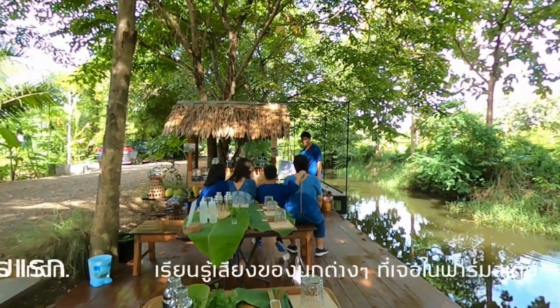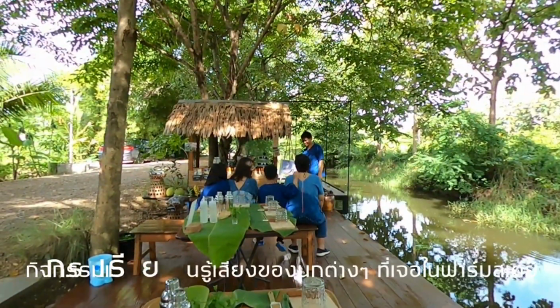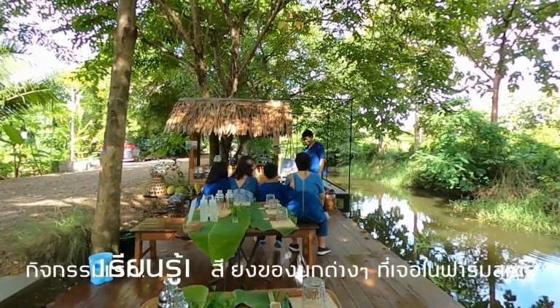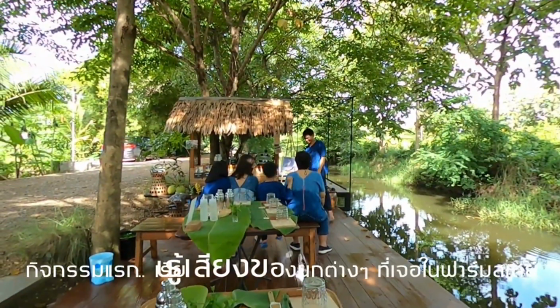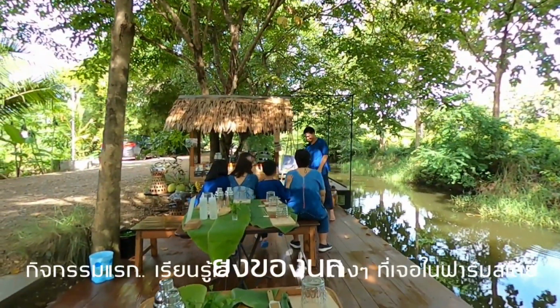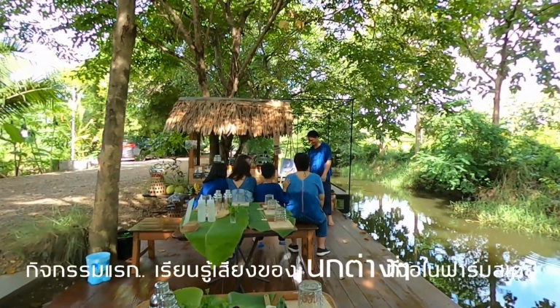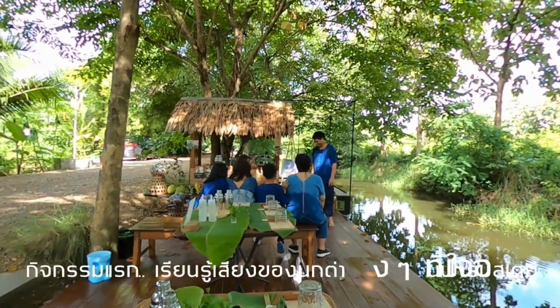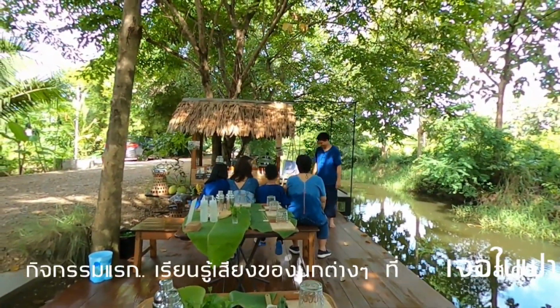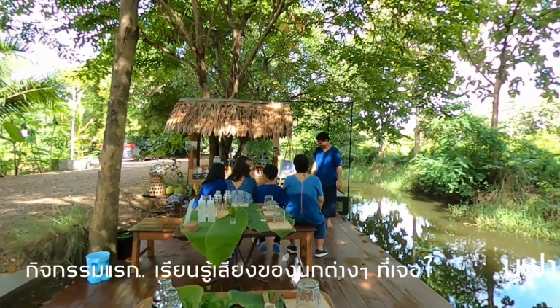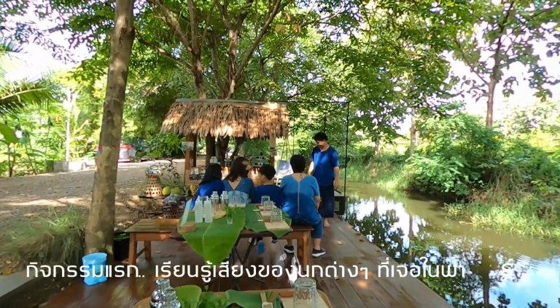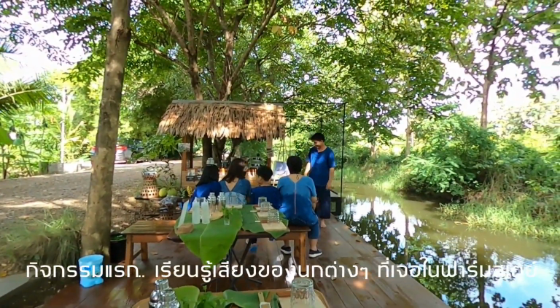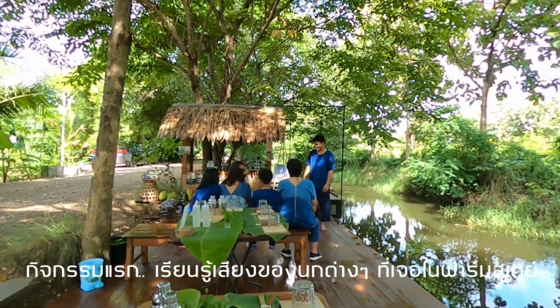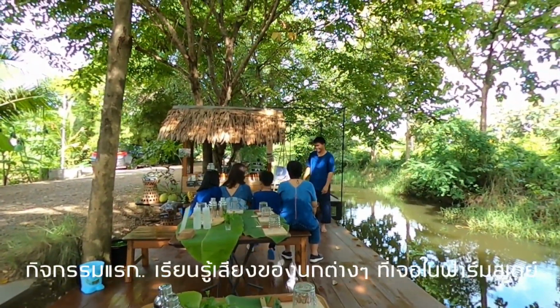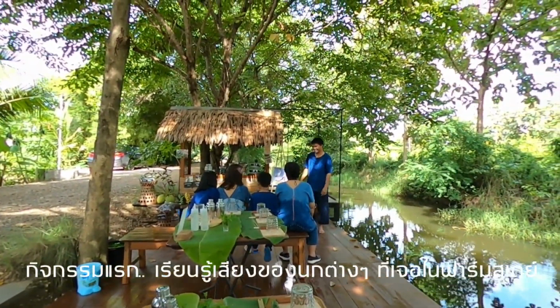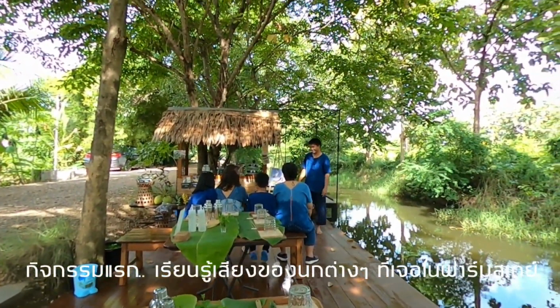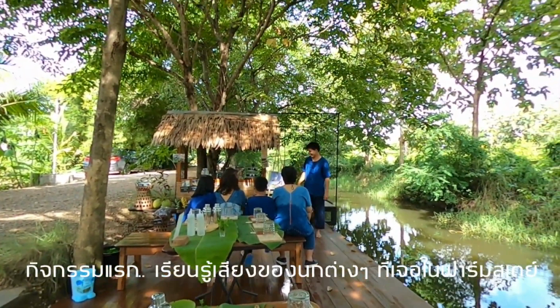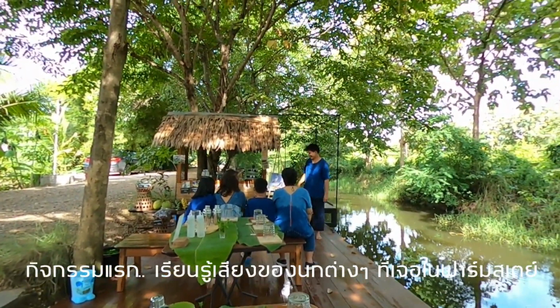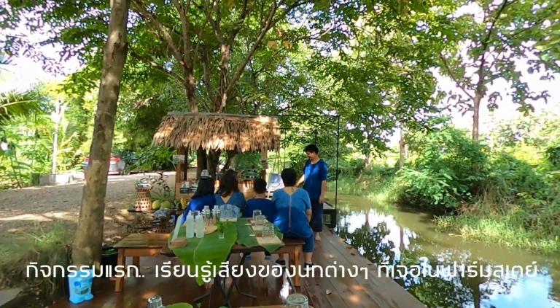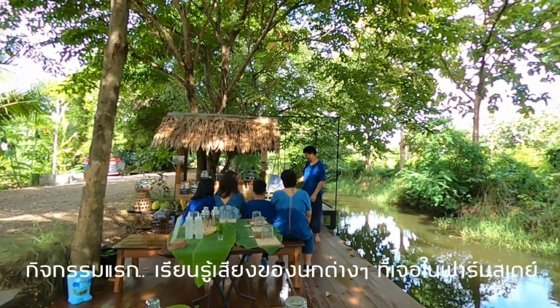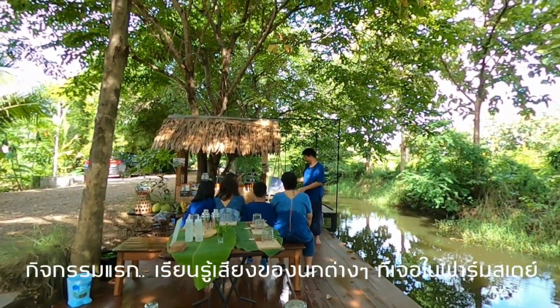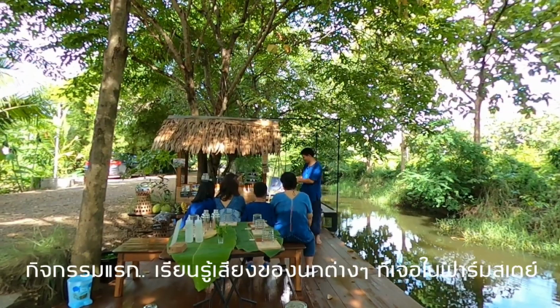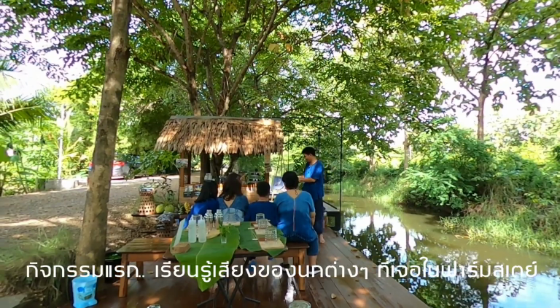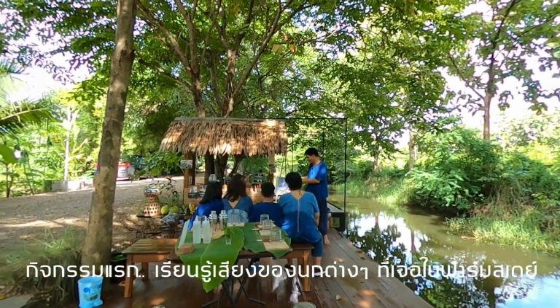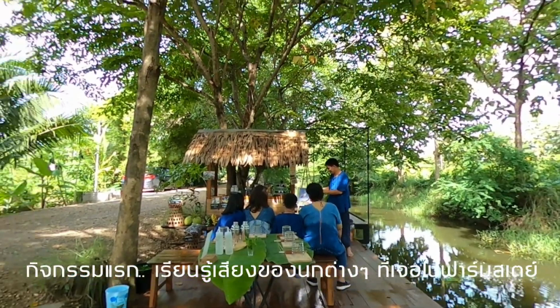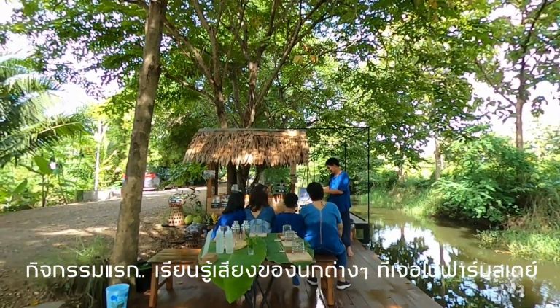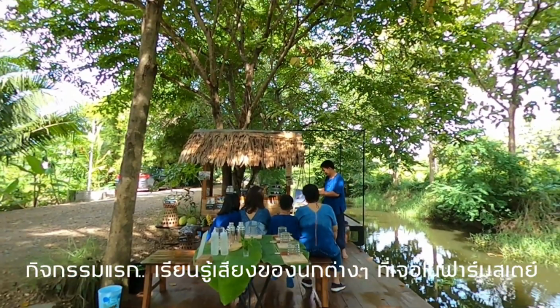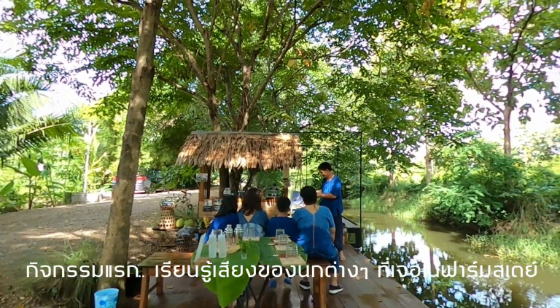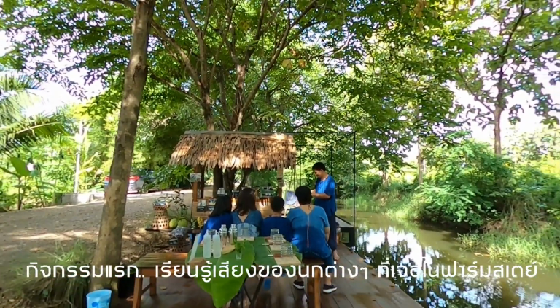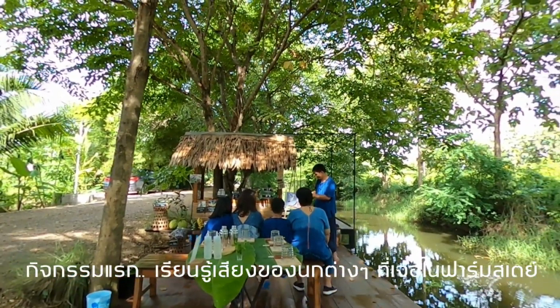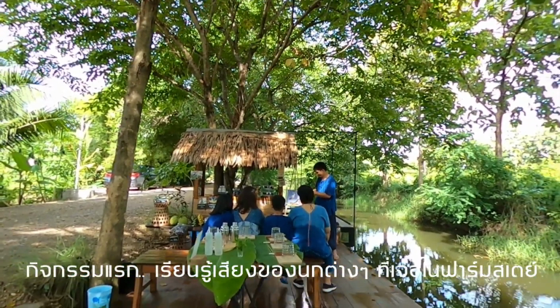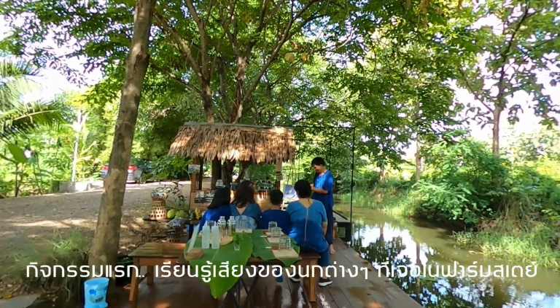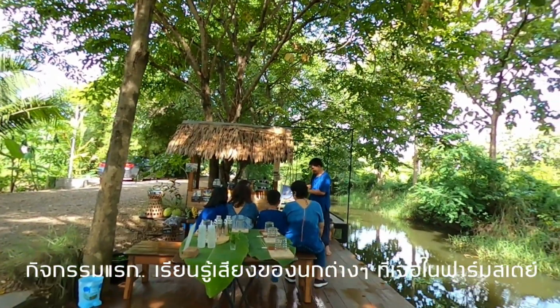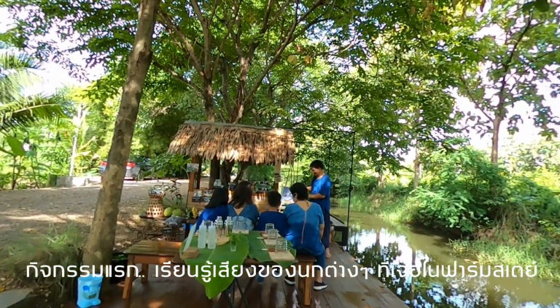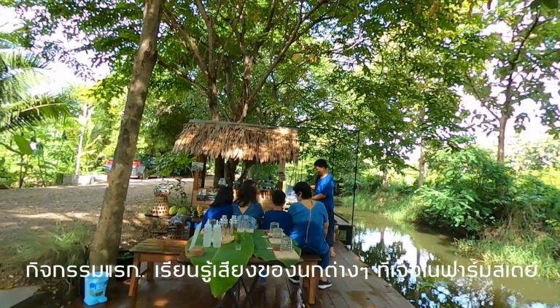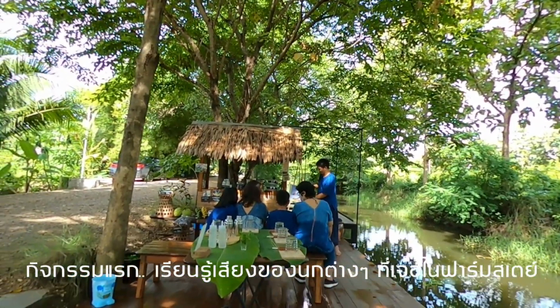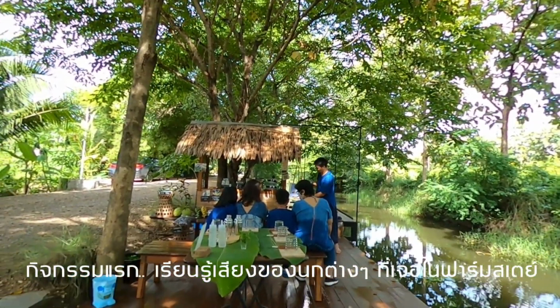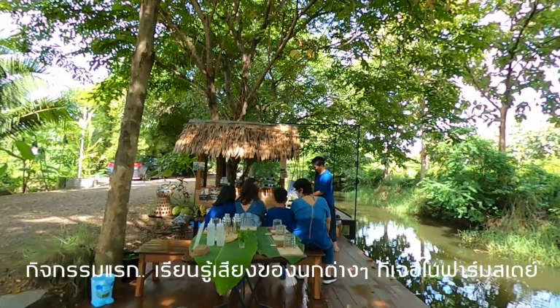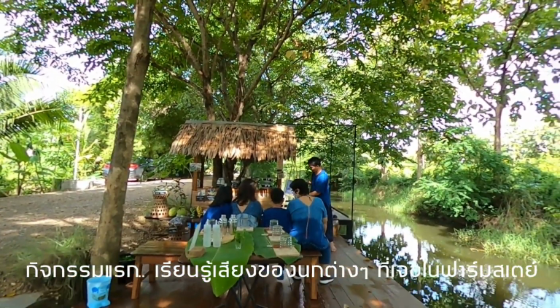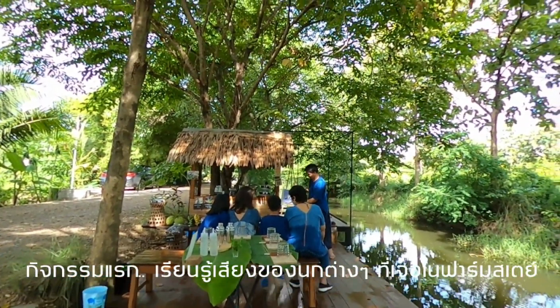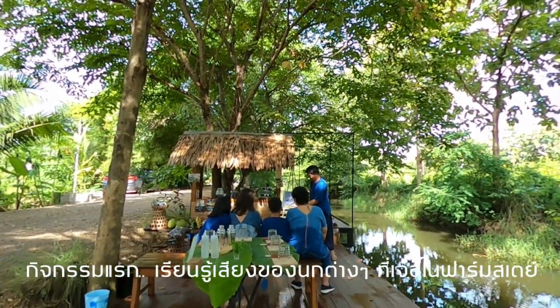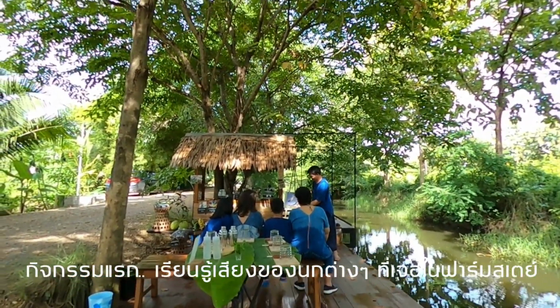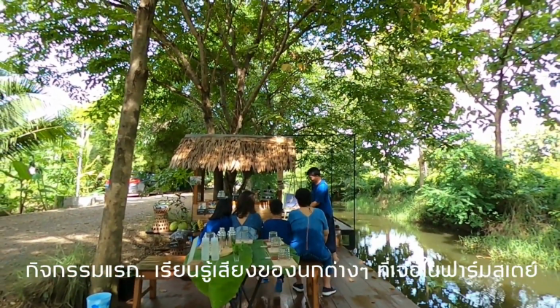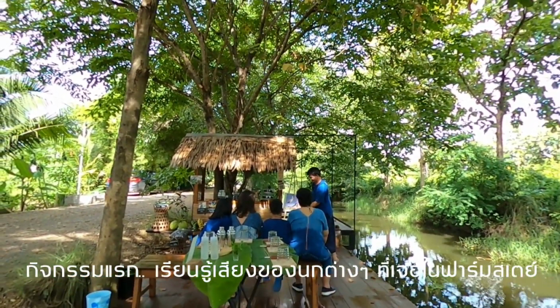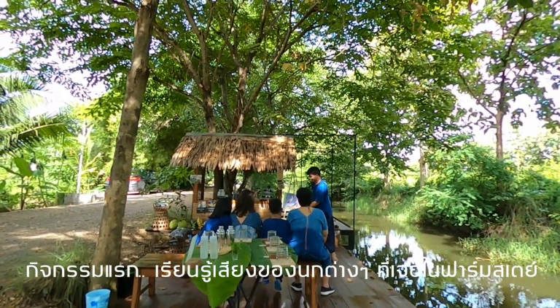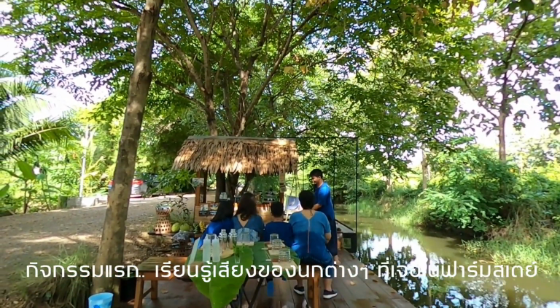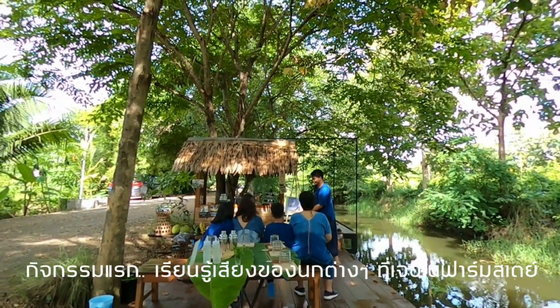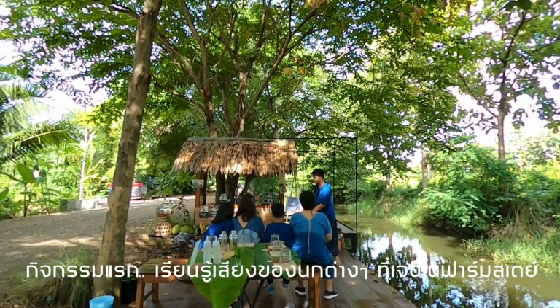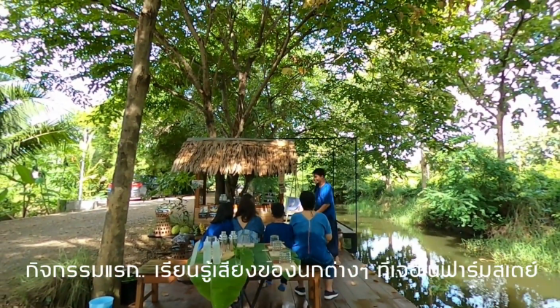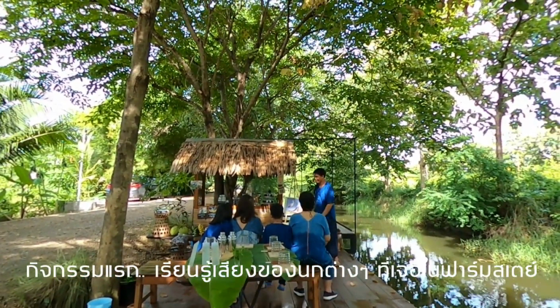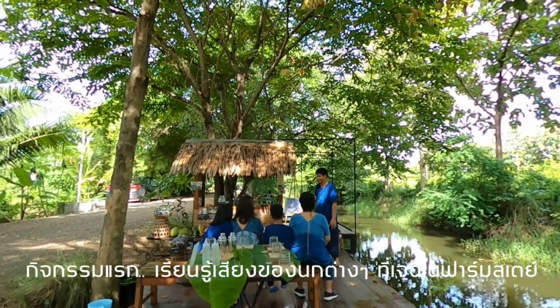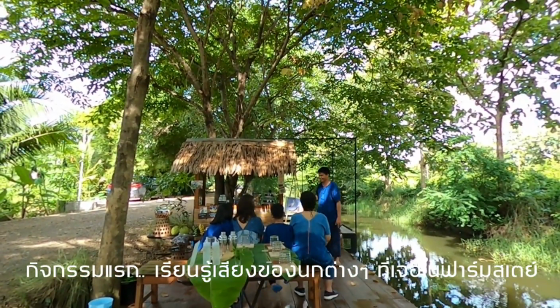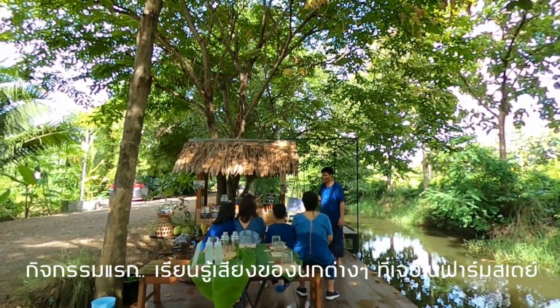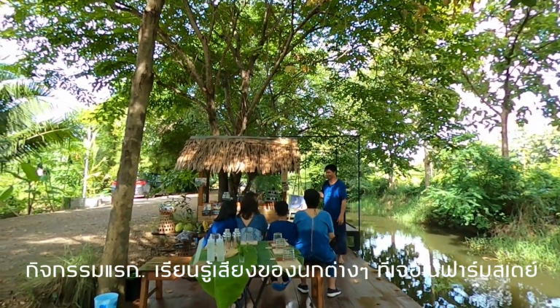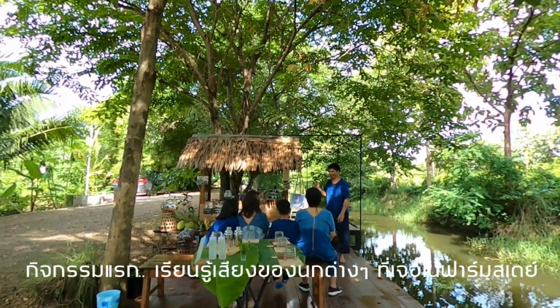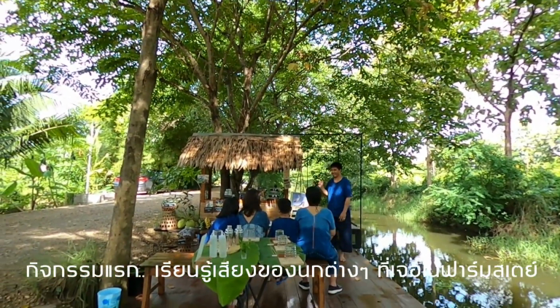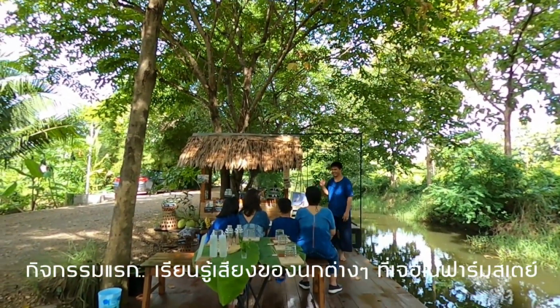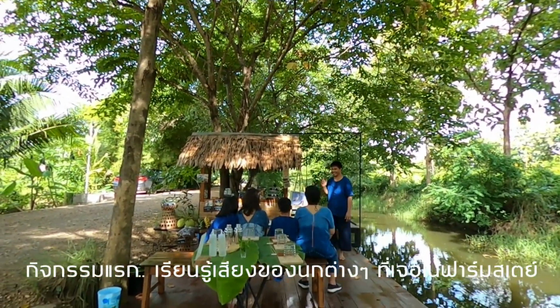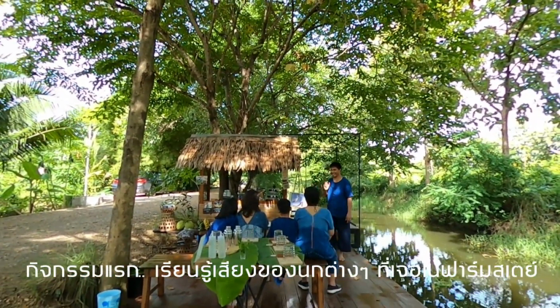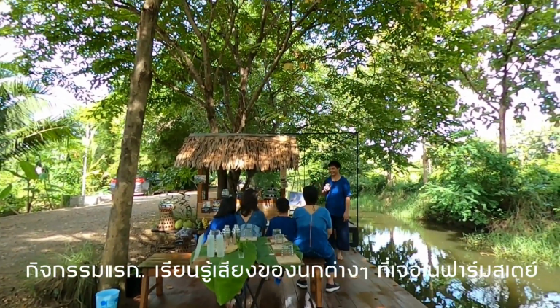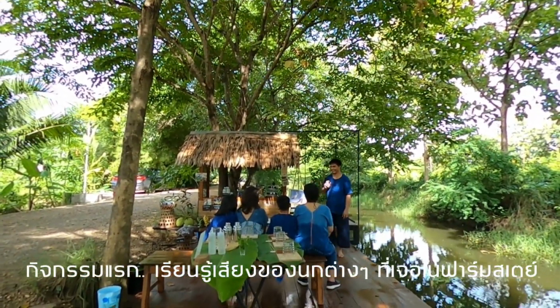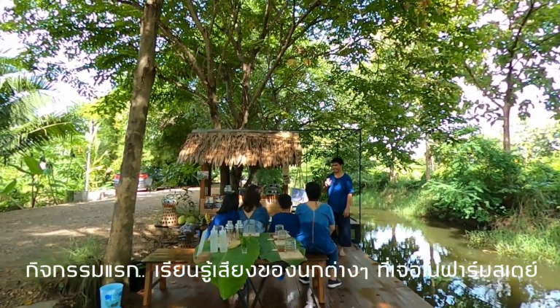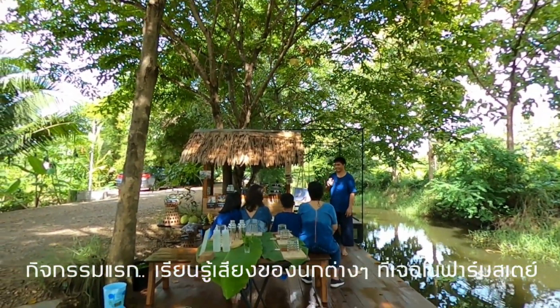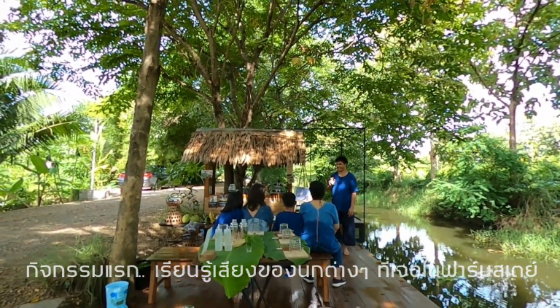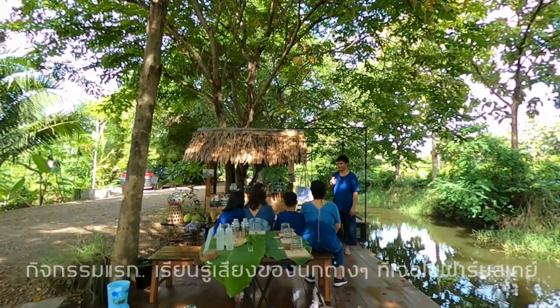And this is the first activity: learning the calls of the birds found in the farmstay.